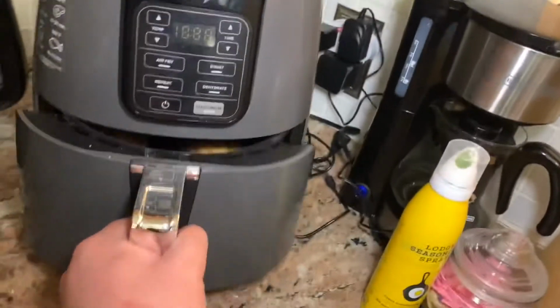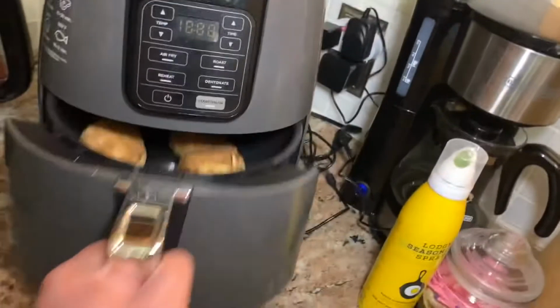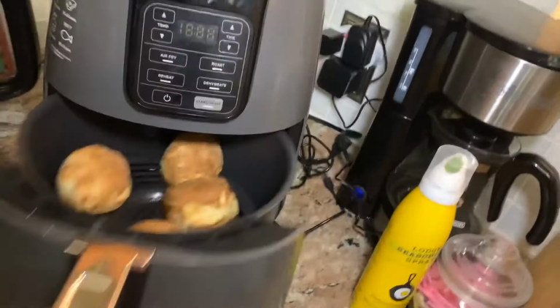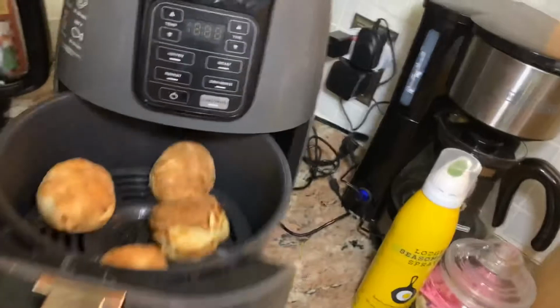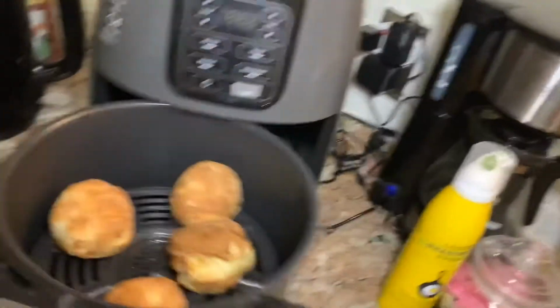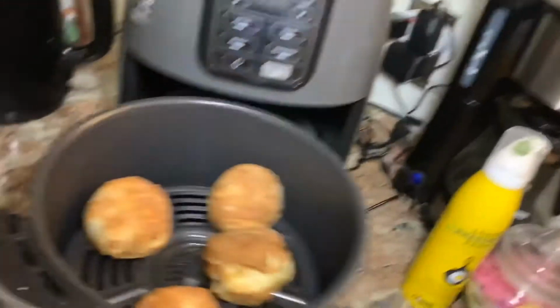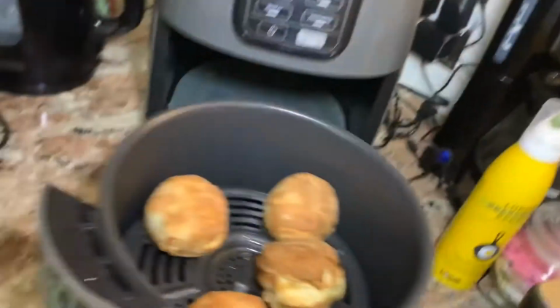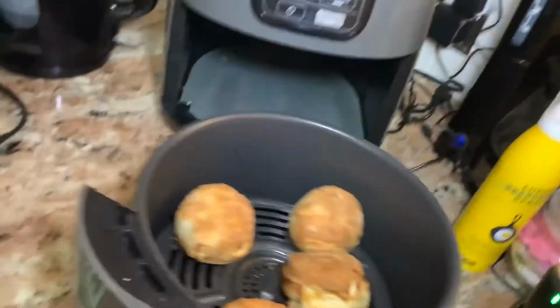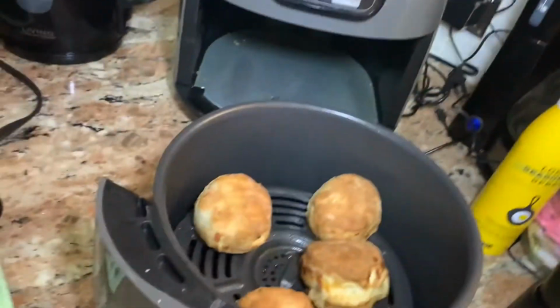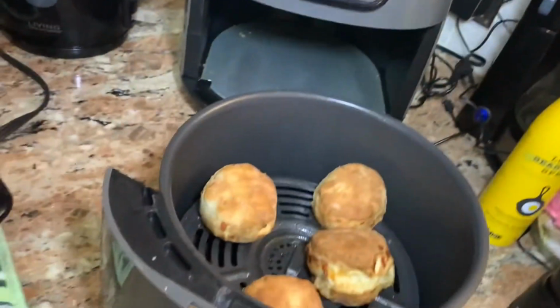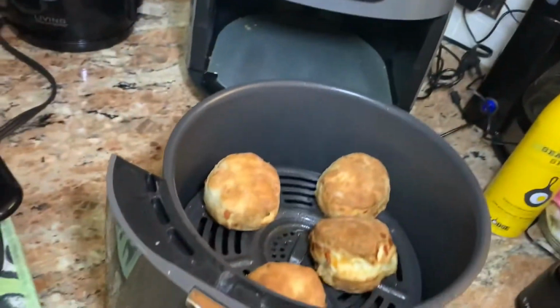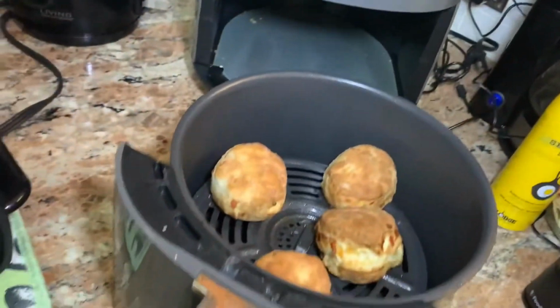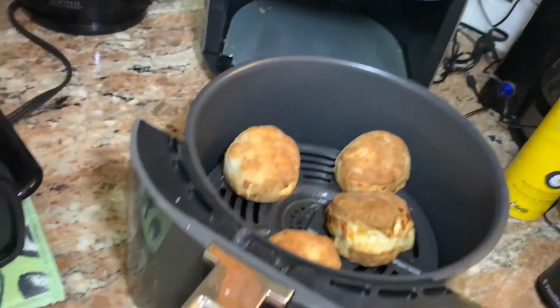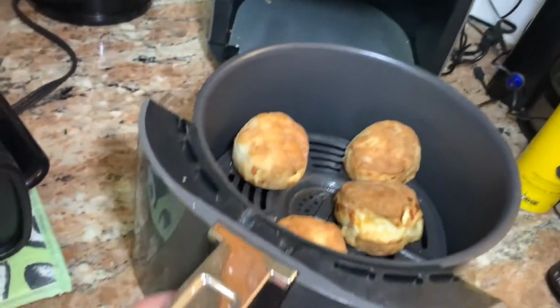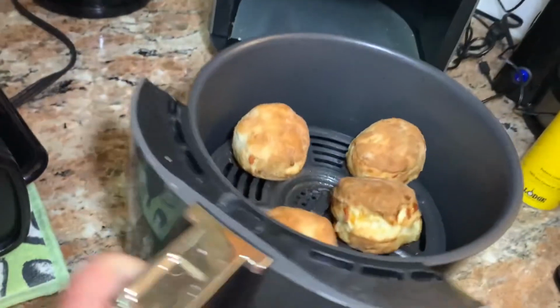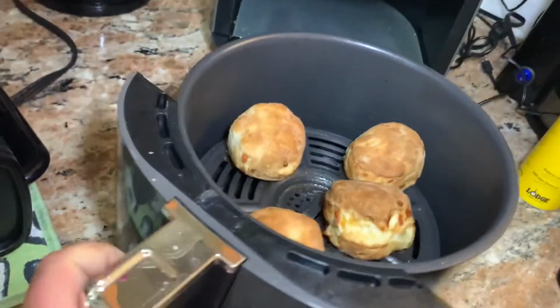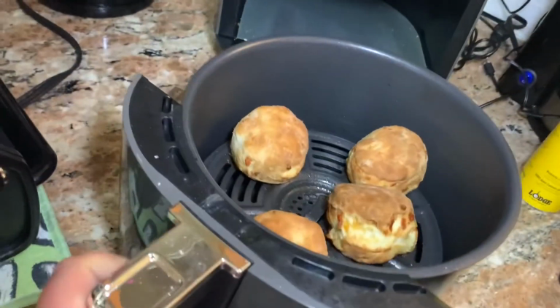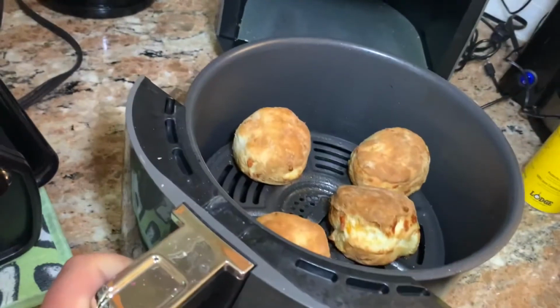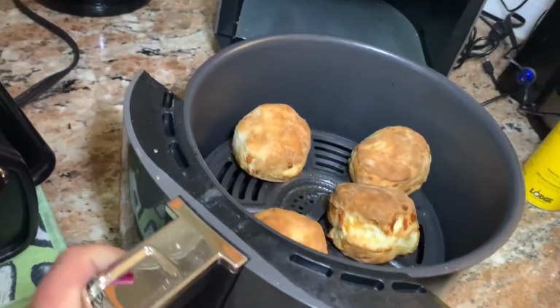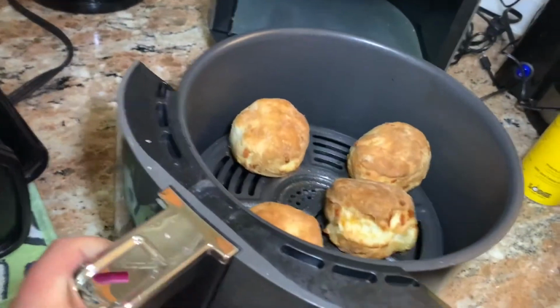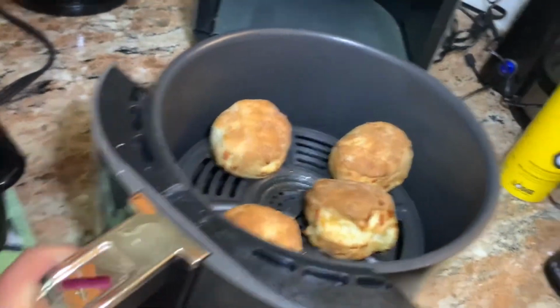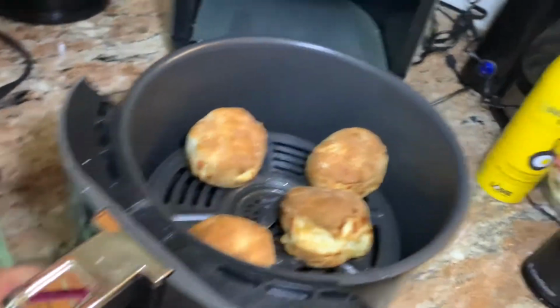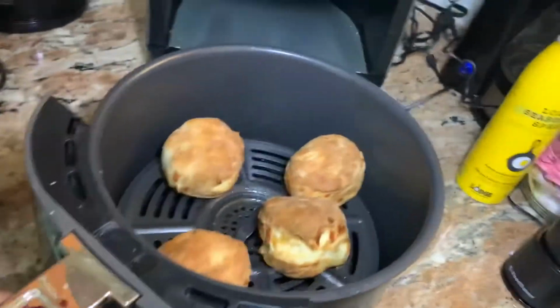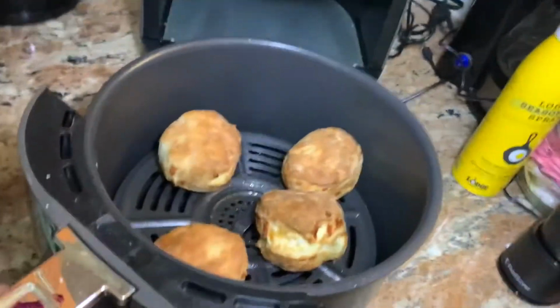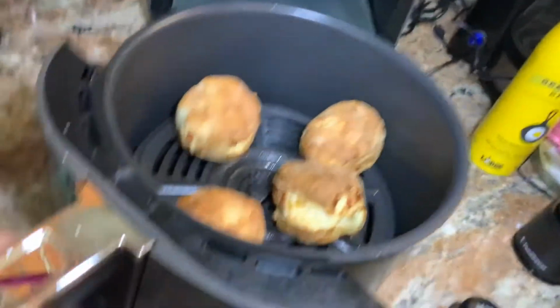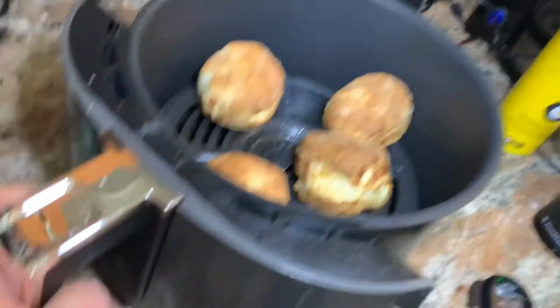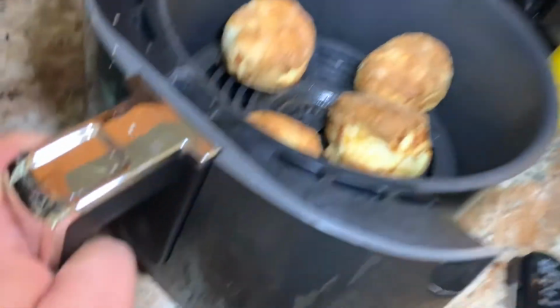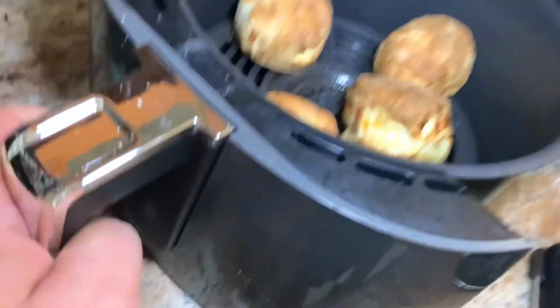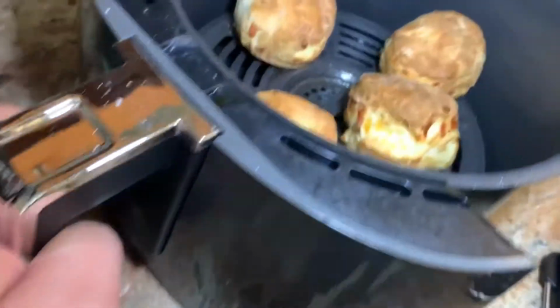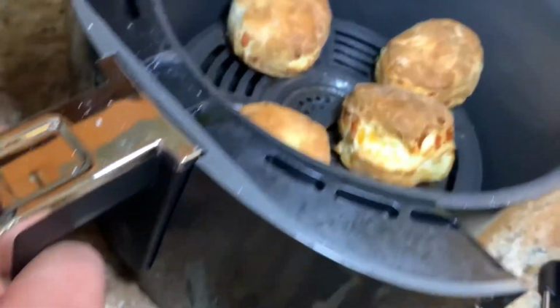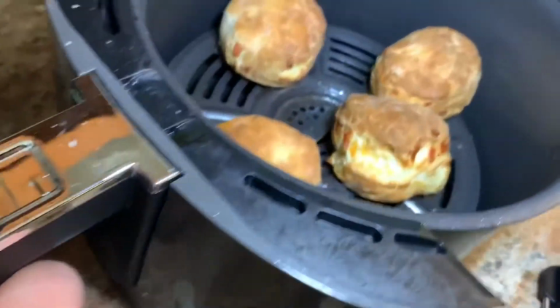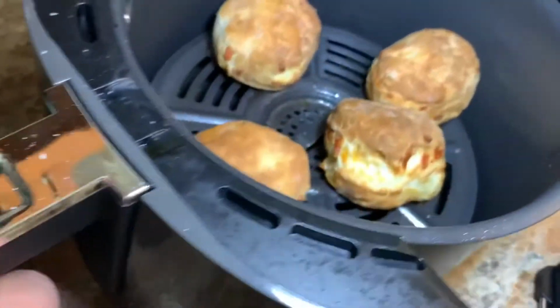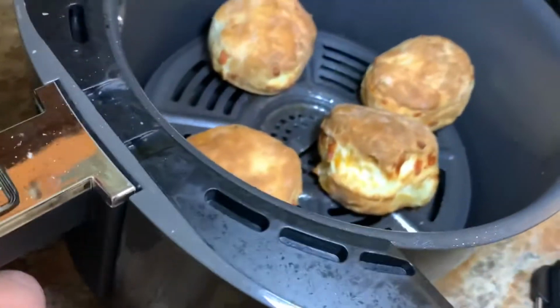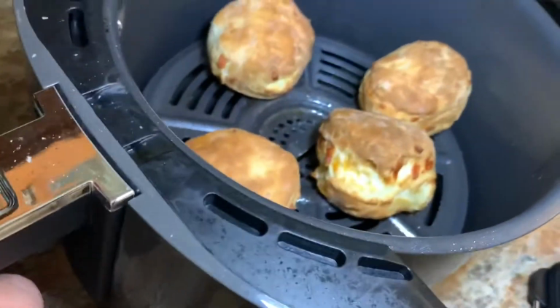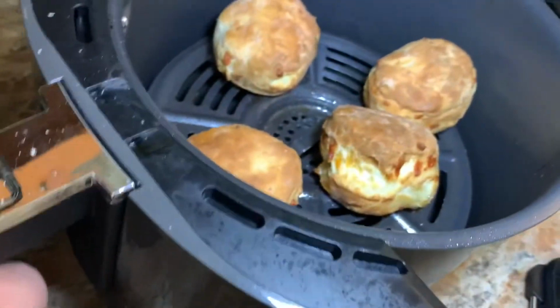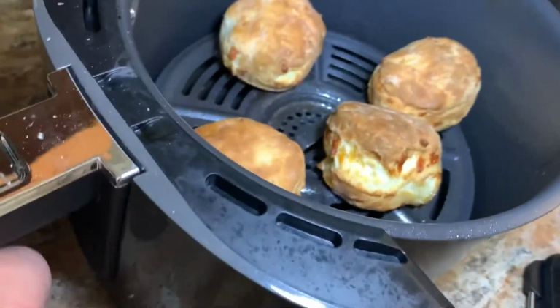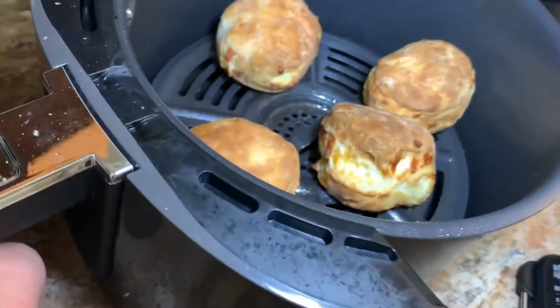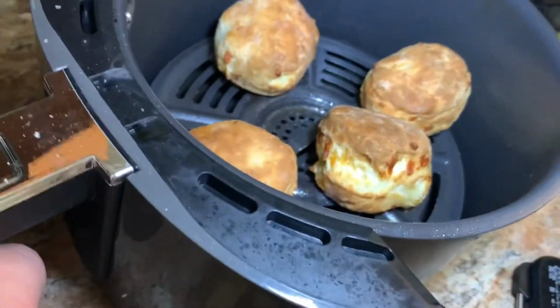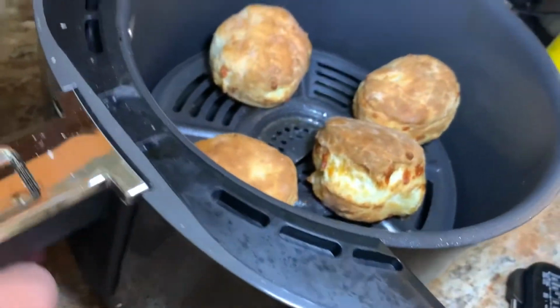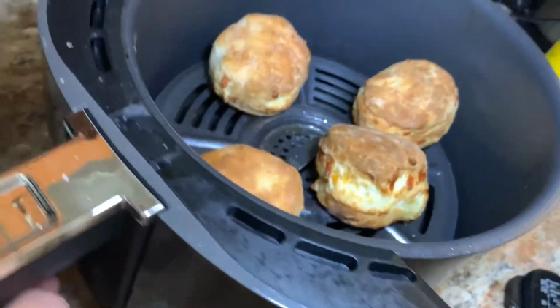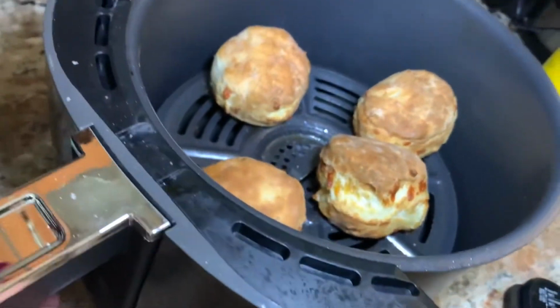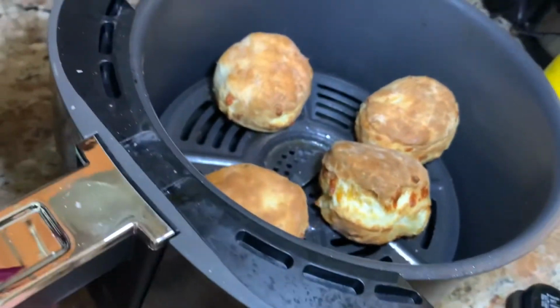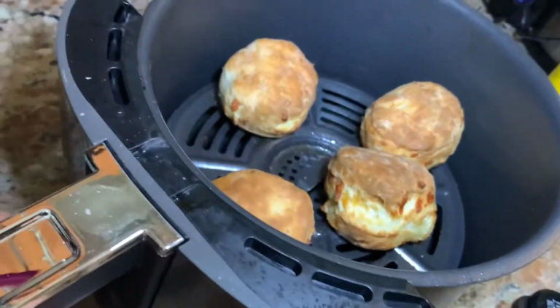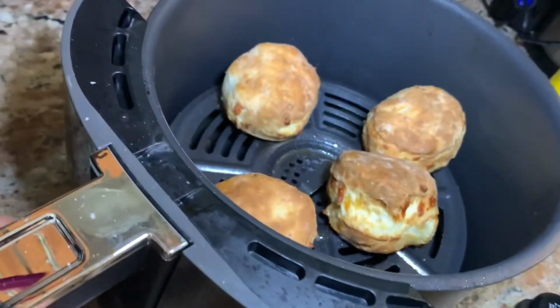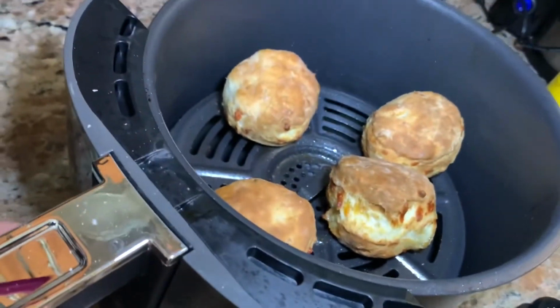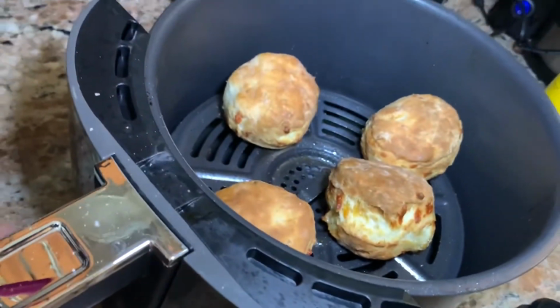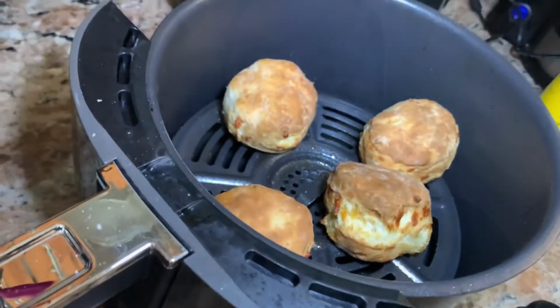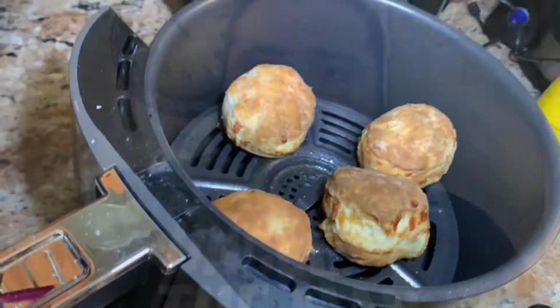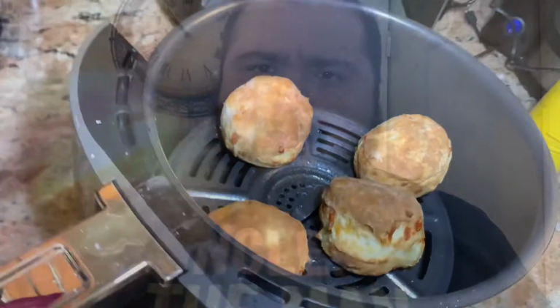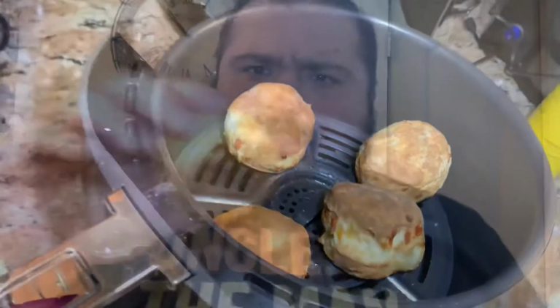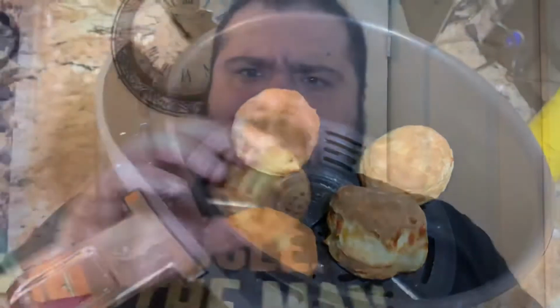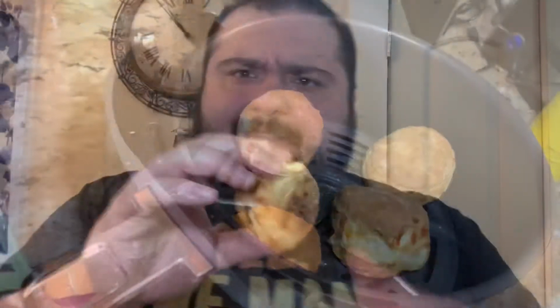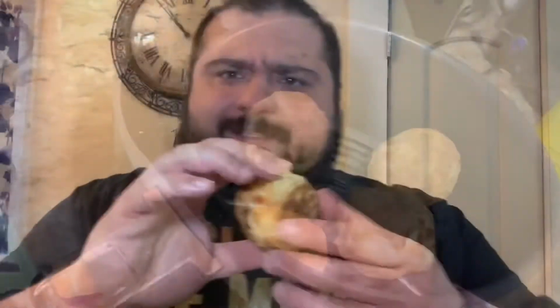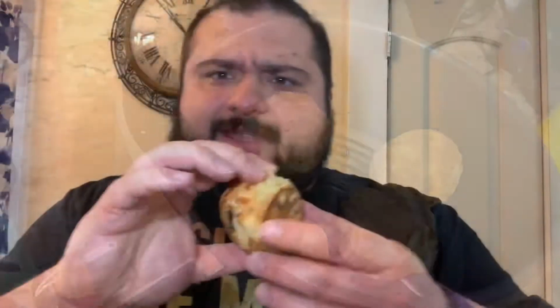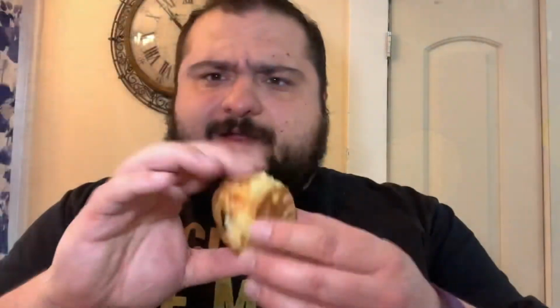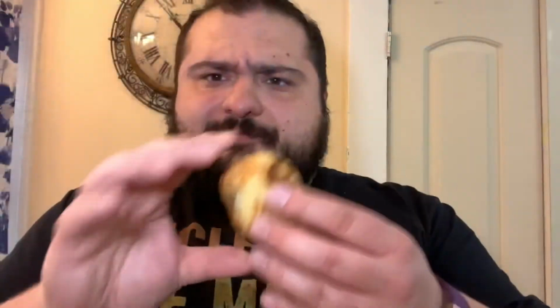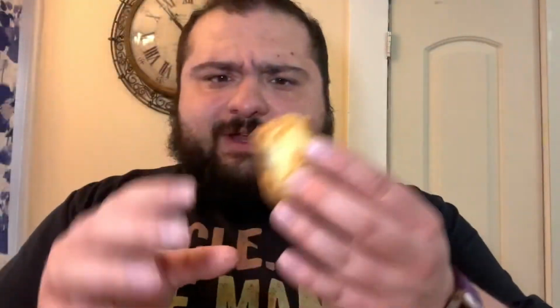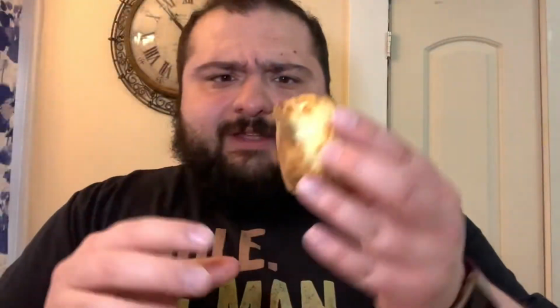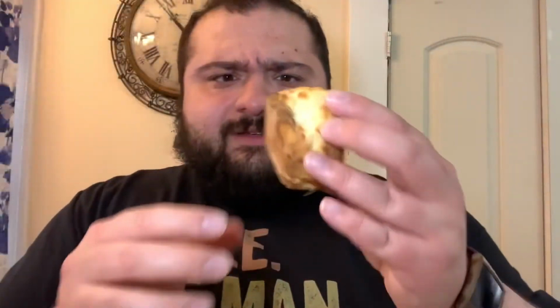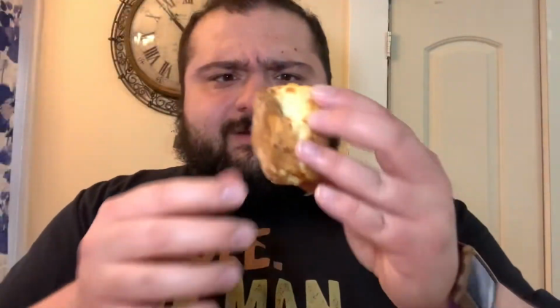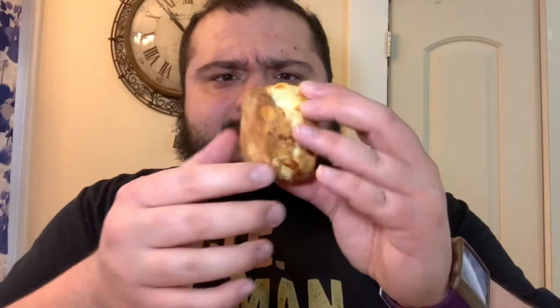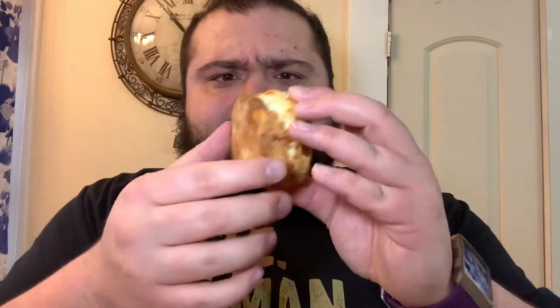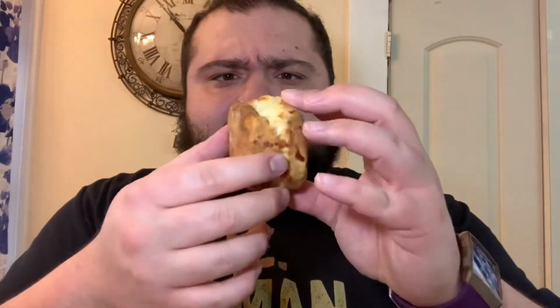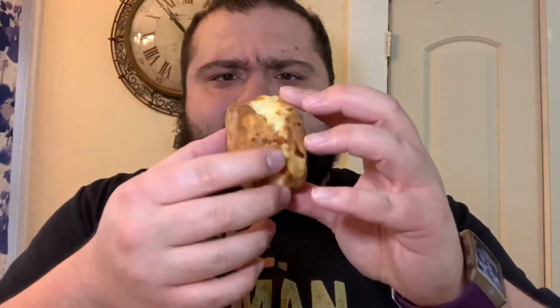Let's check them out. Oh, they look definitely done. Look at that bad boy. All right, let's check these out — this came out pretty good. Wow.